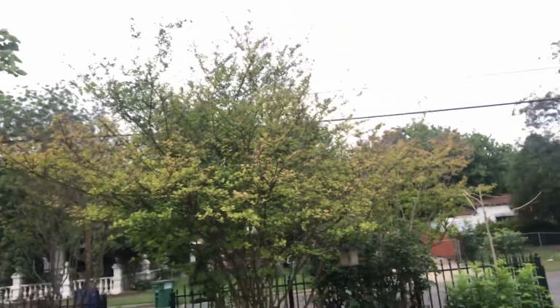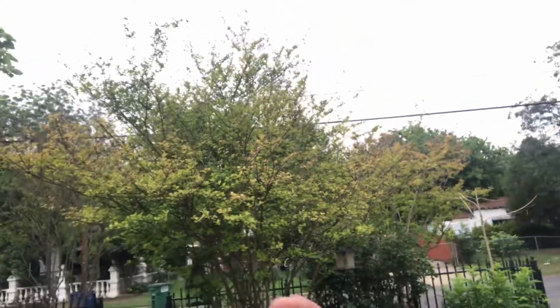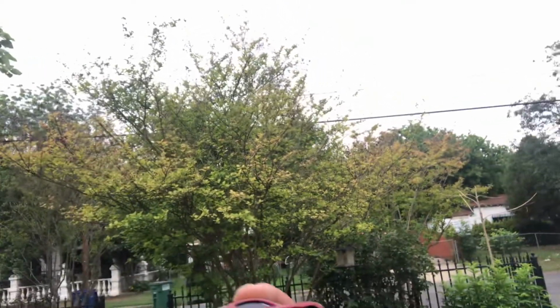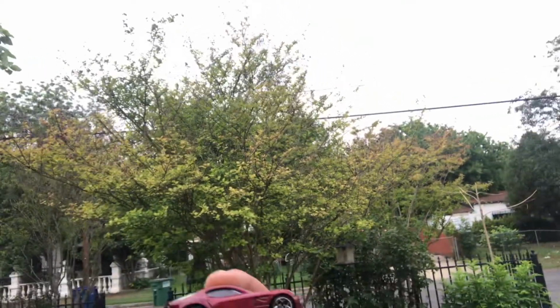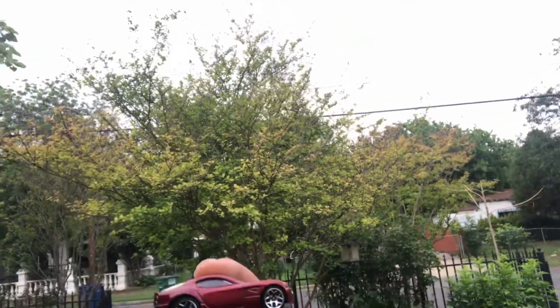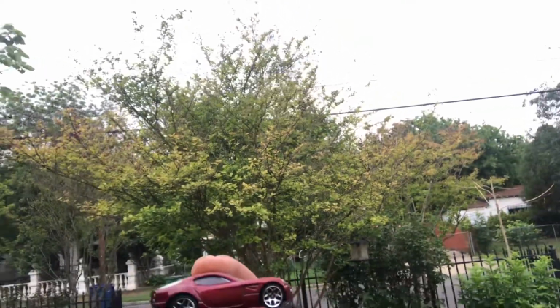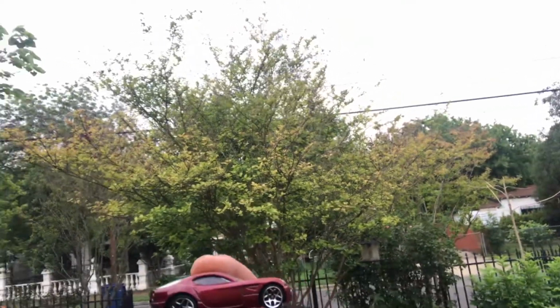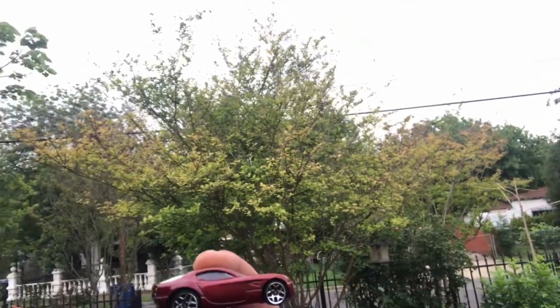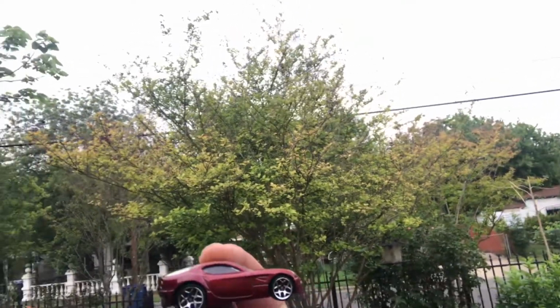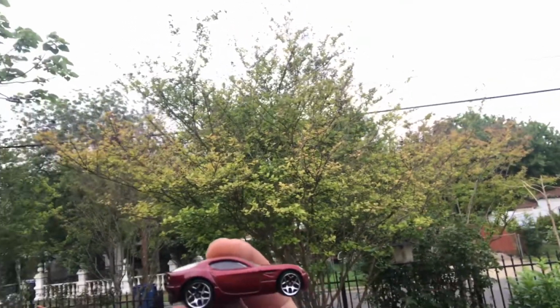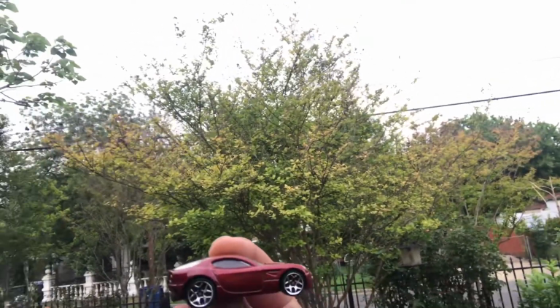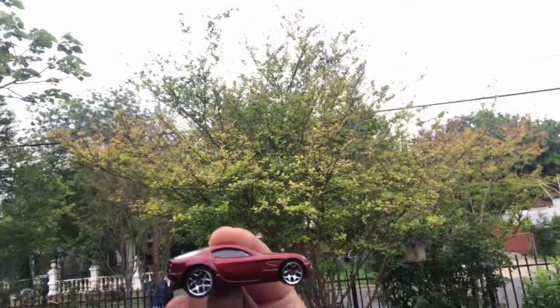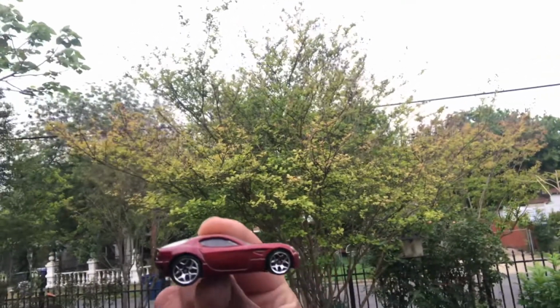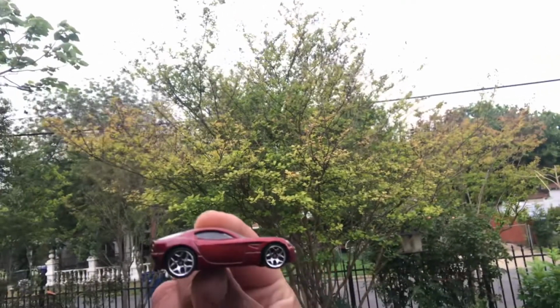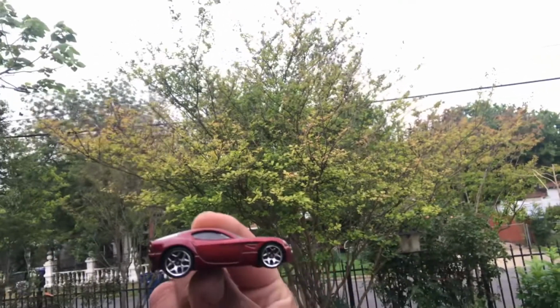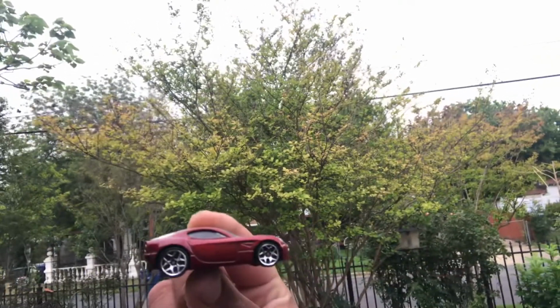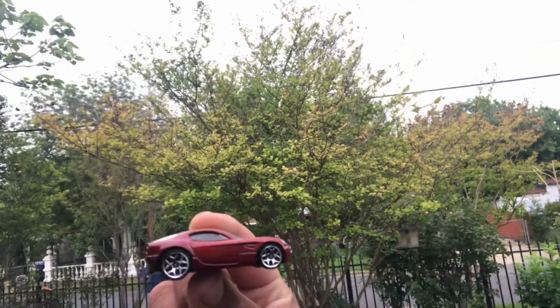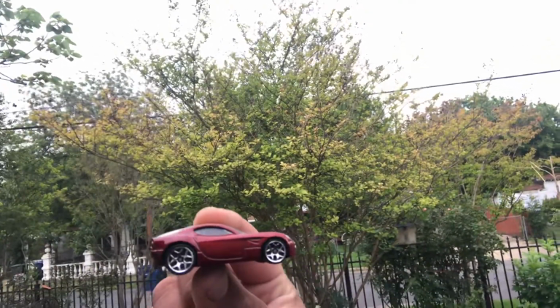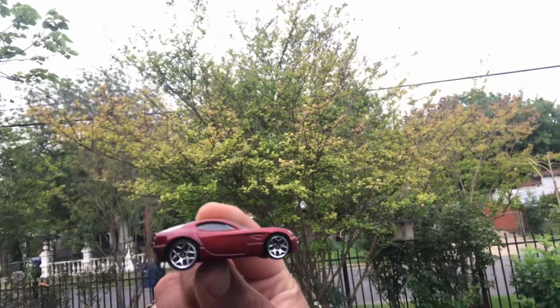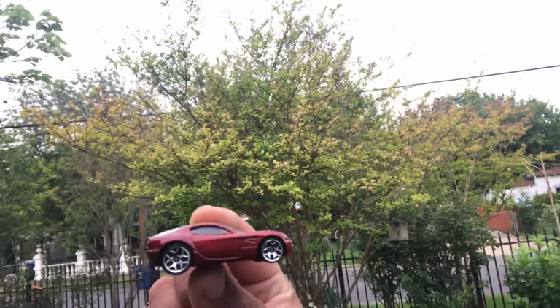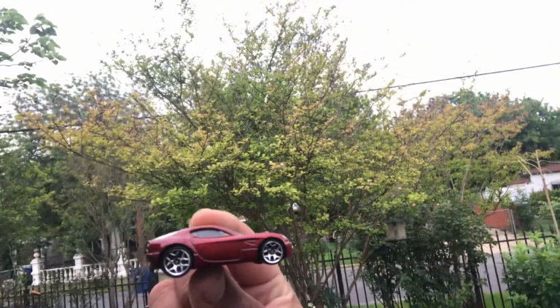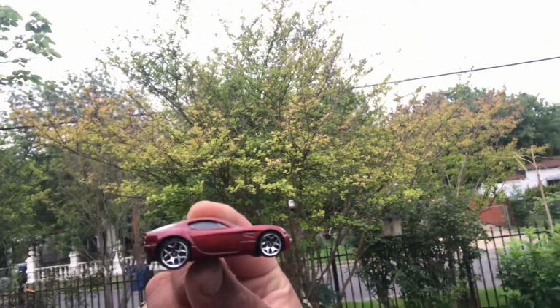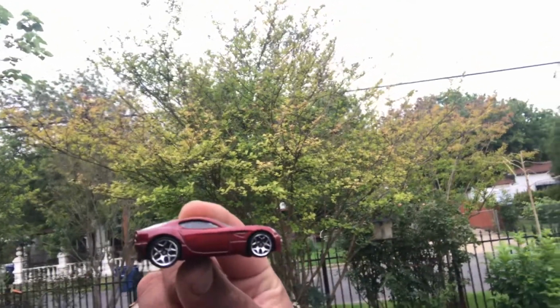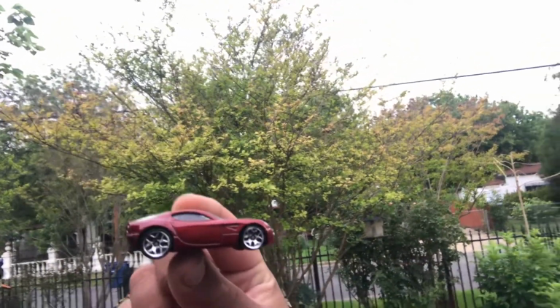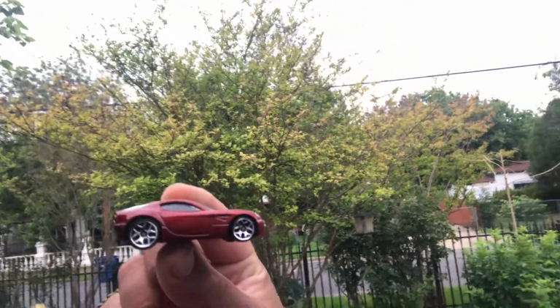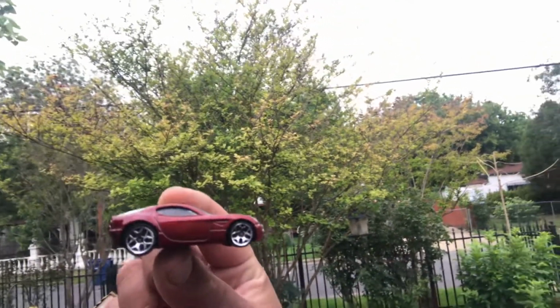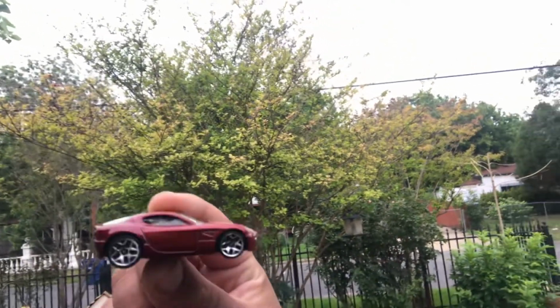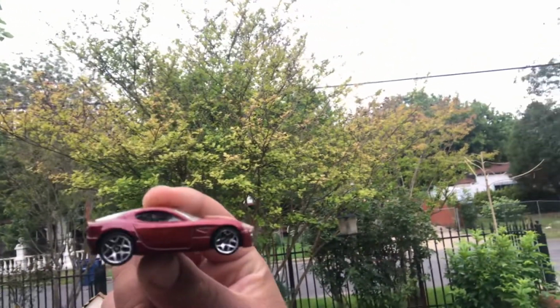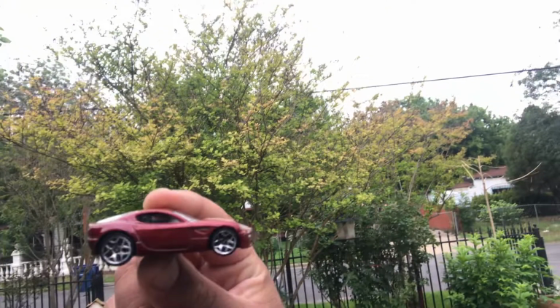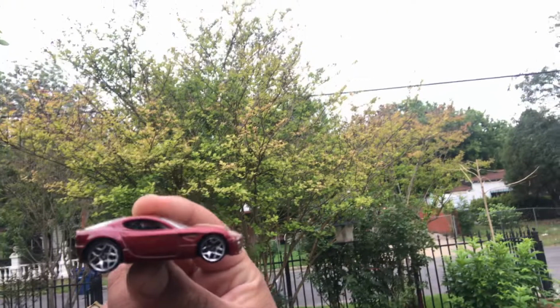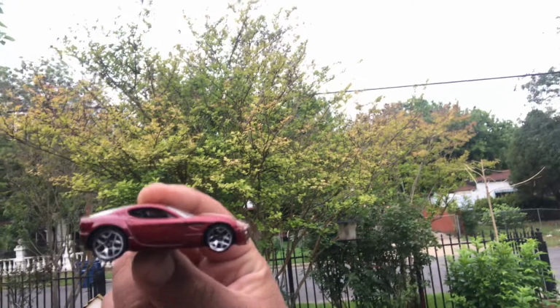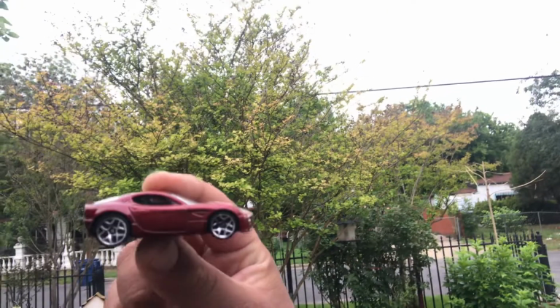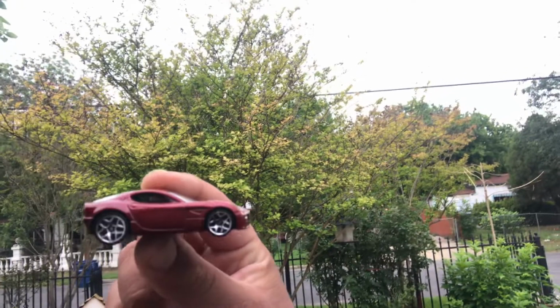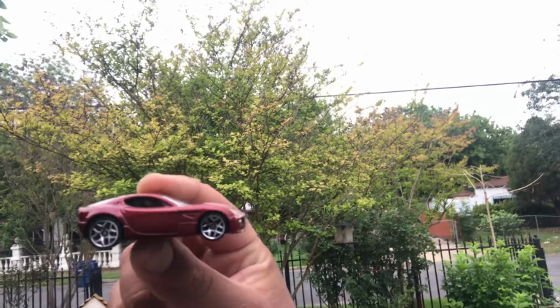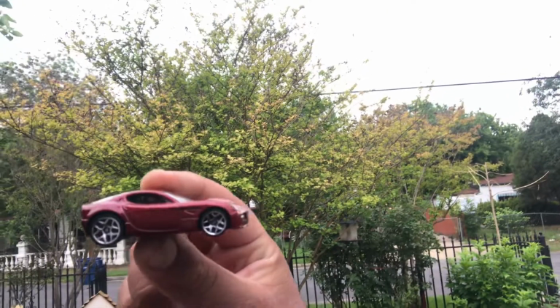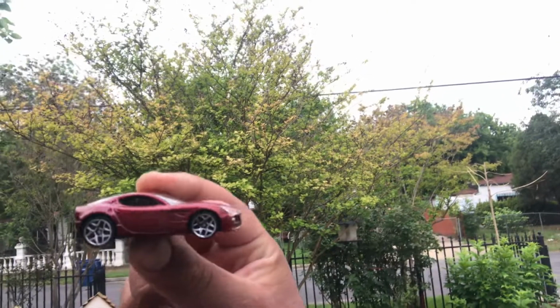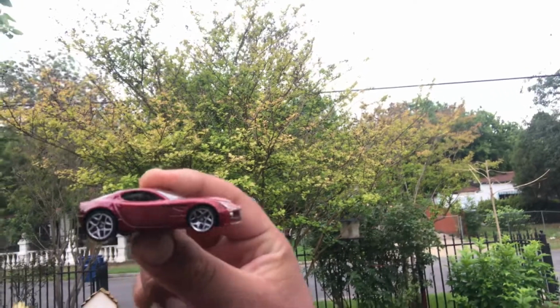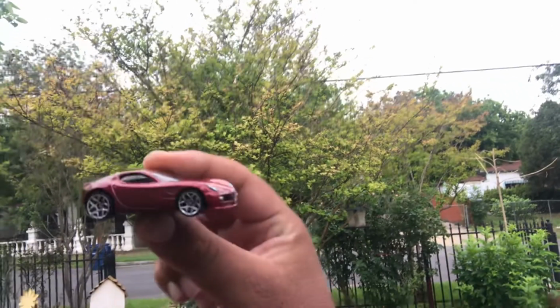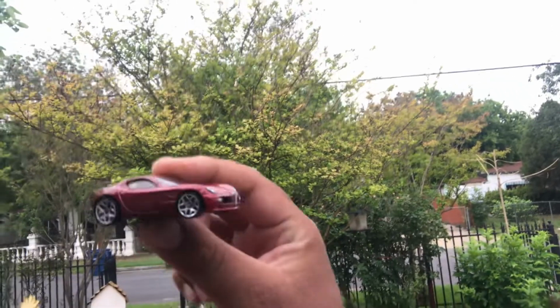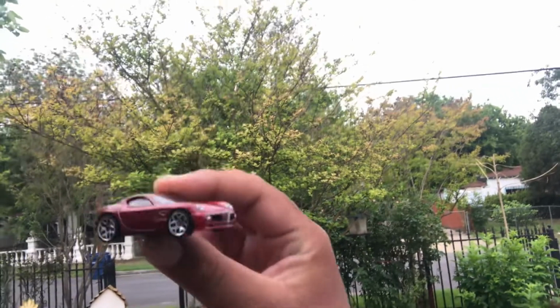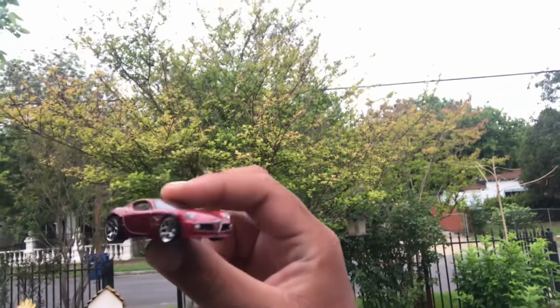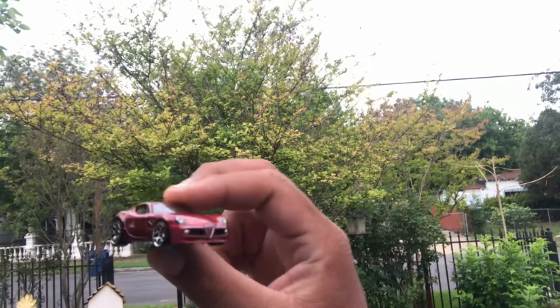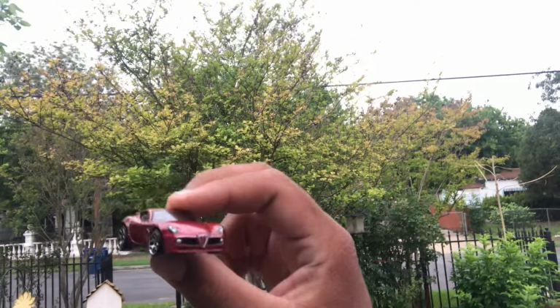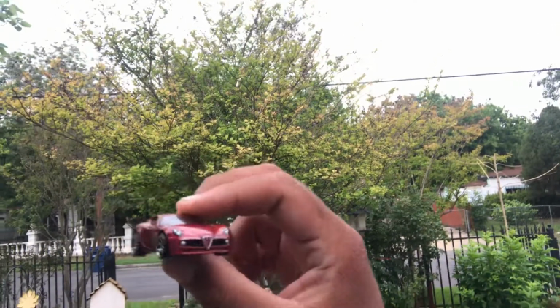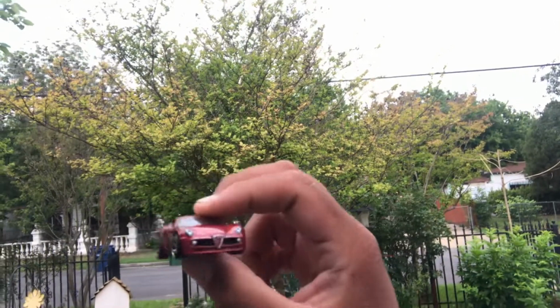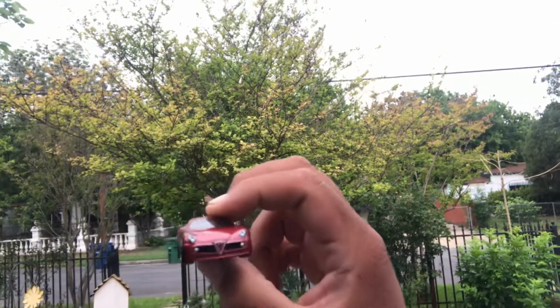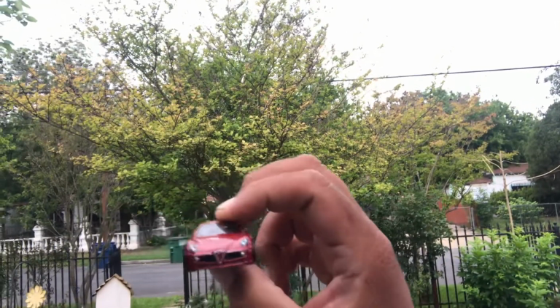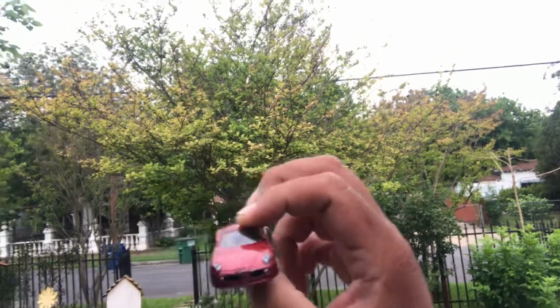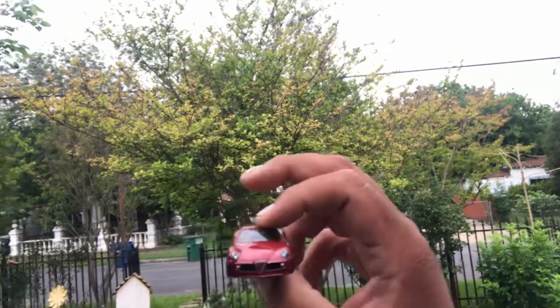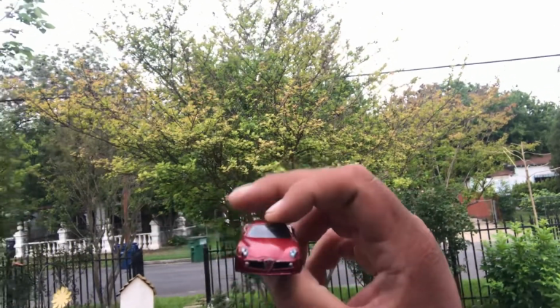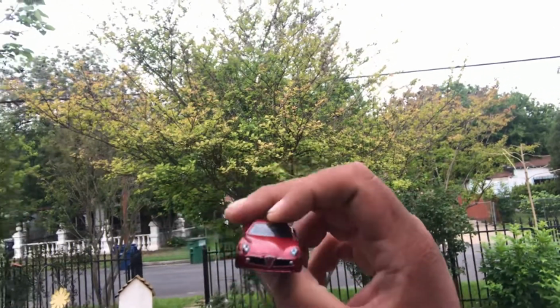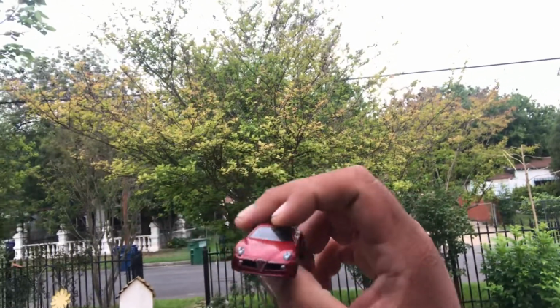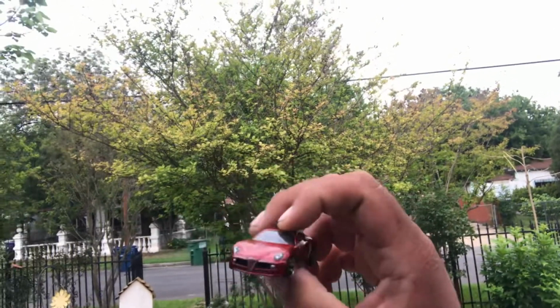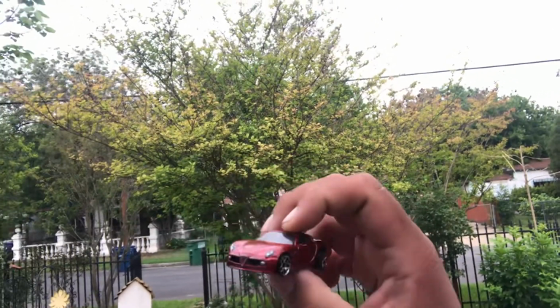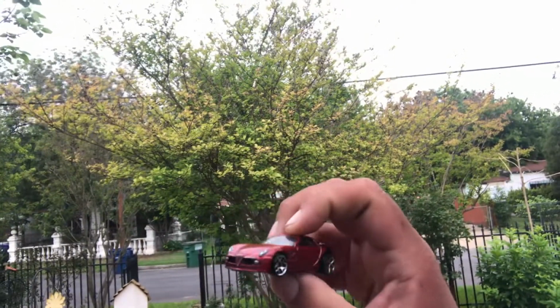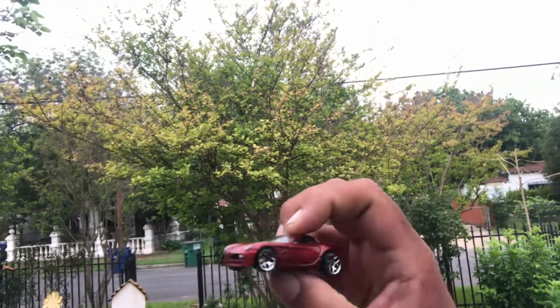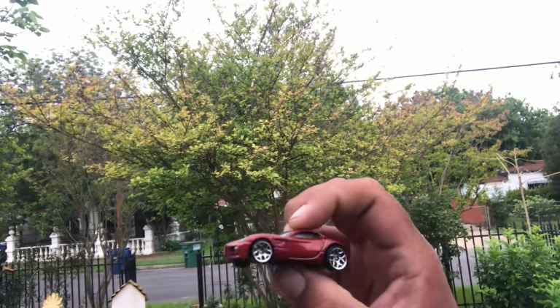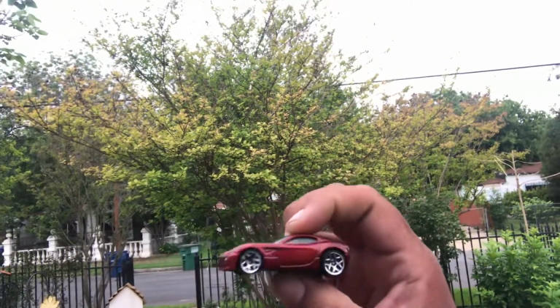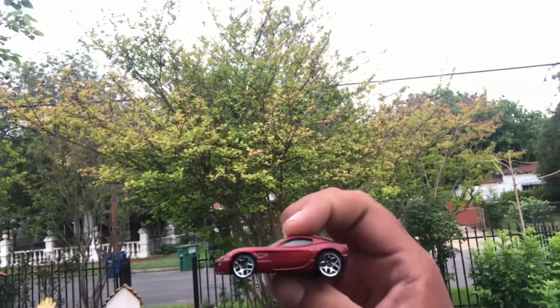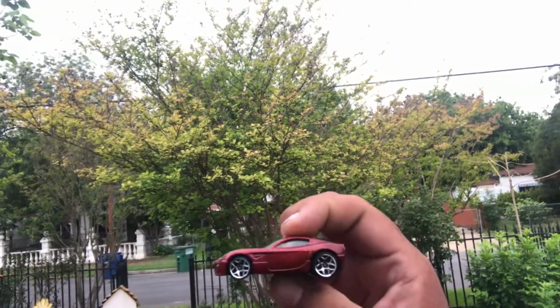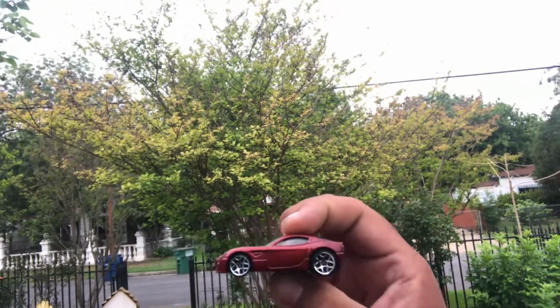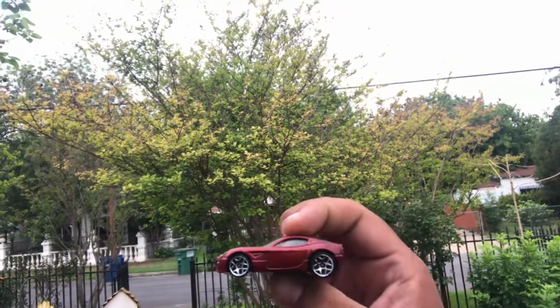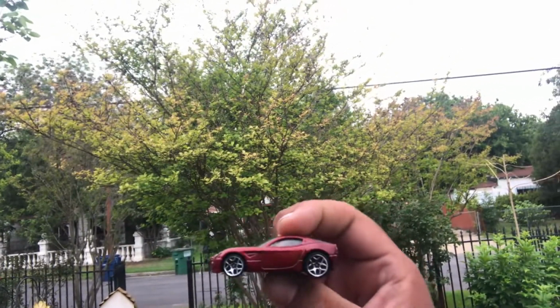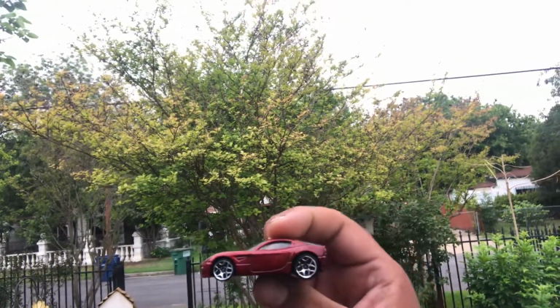Alfa Romeo right here, baby. Really cool, really awesome.